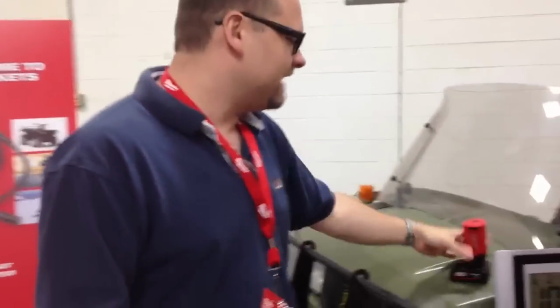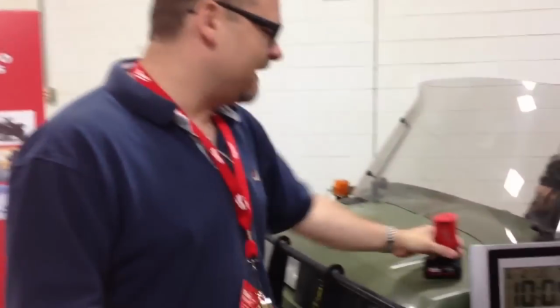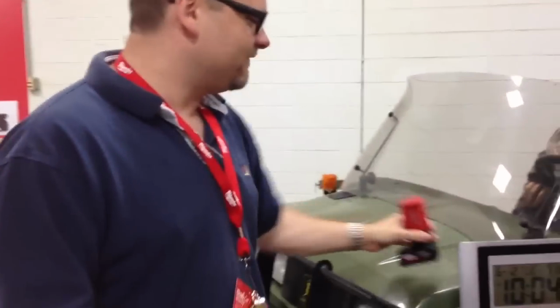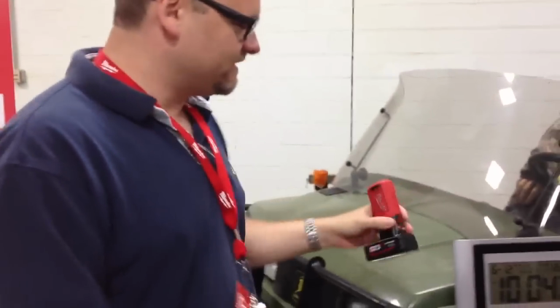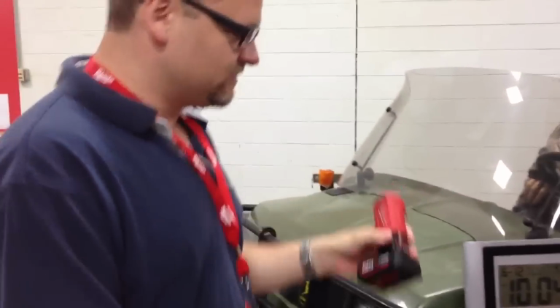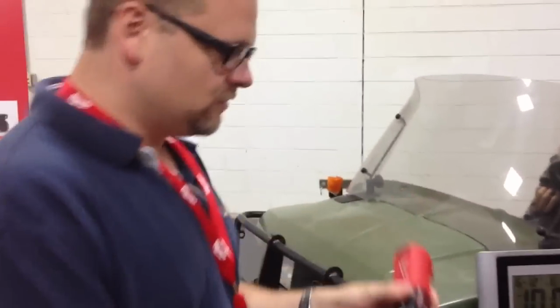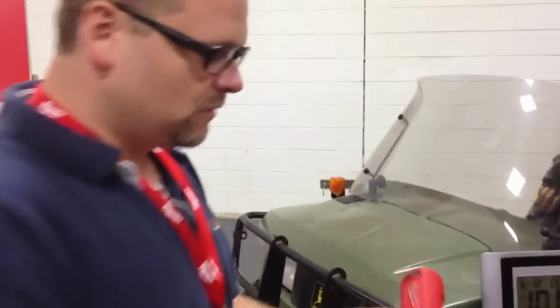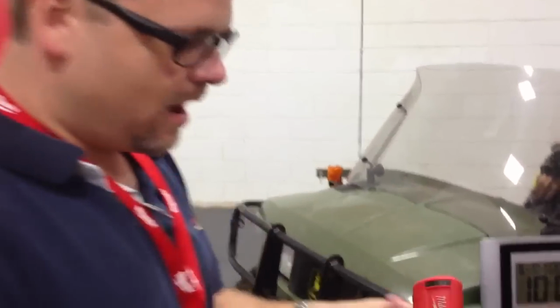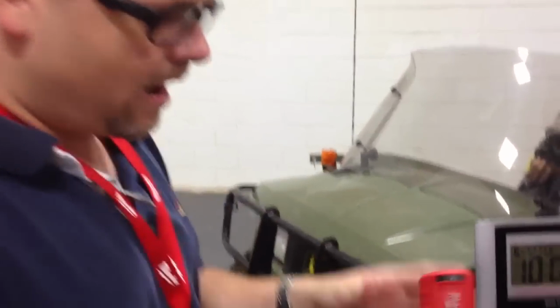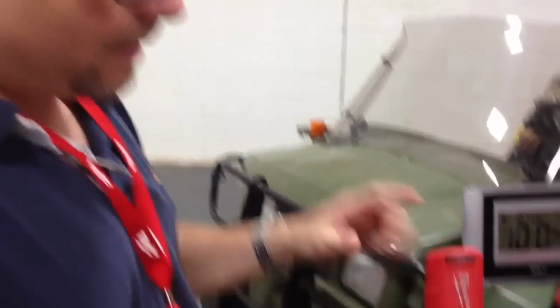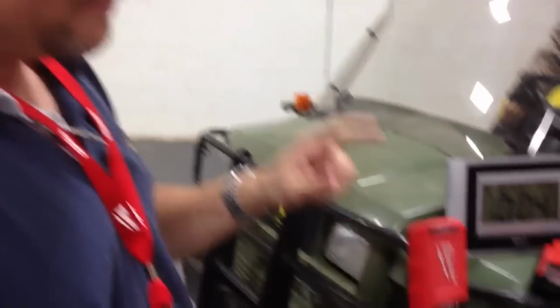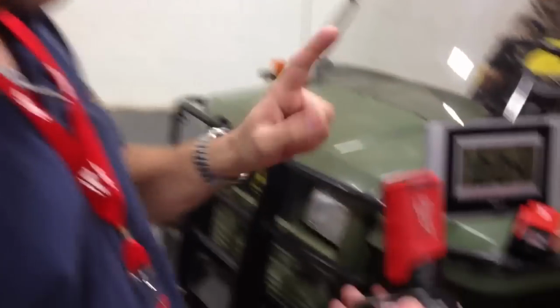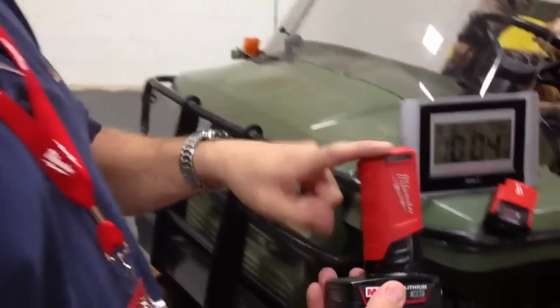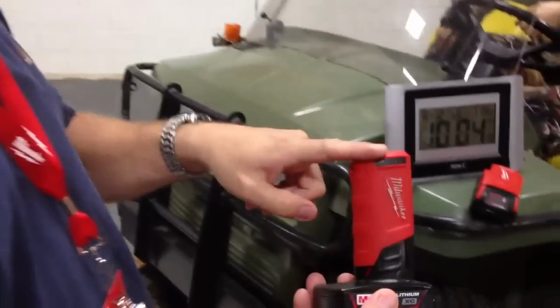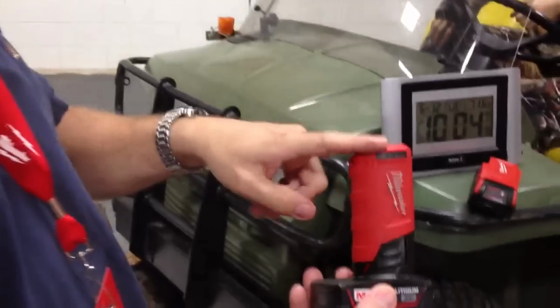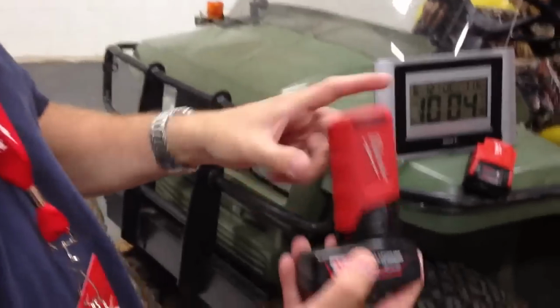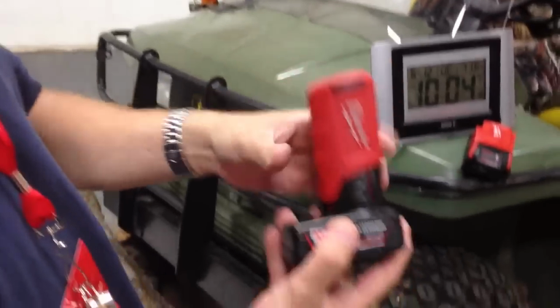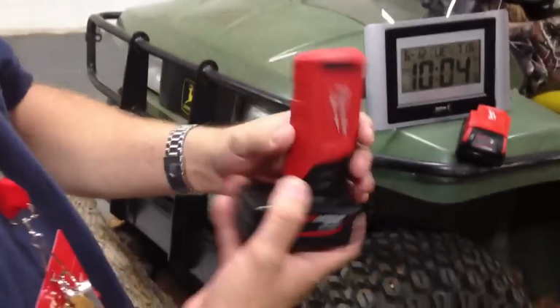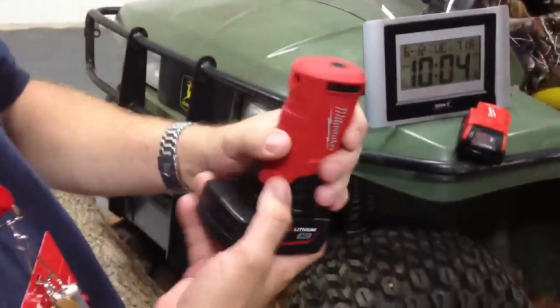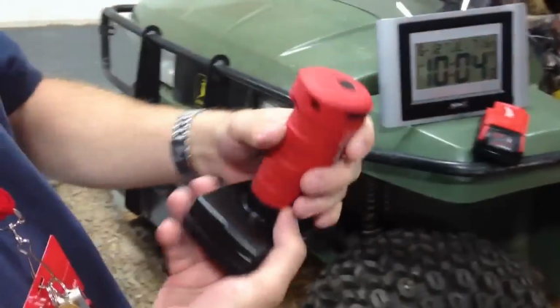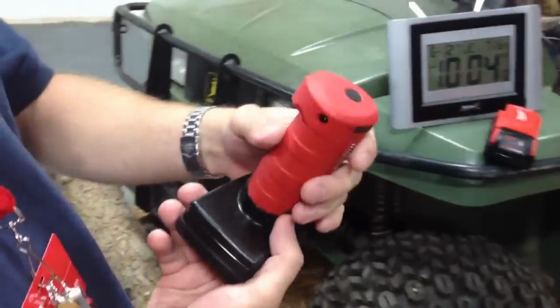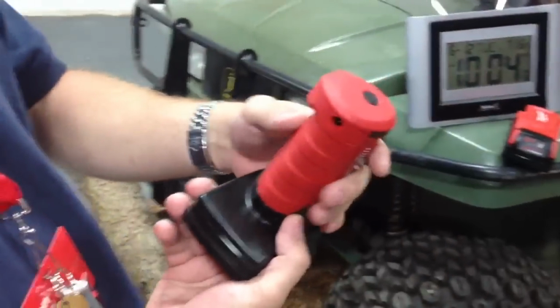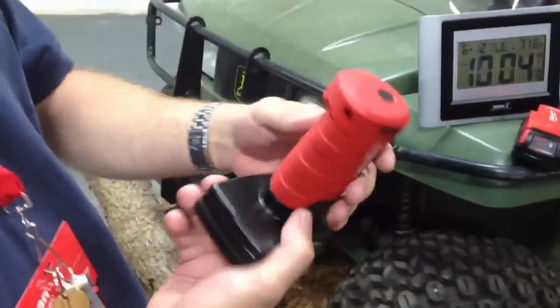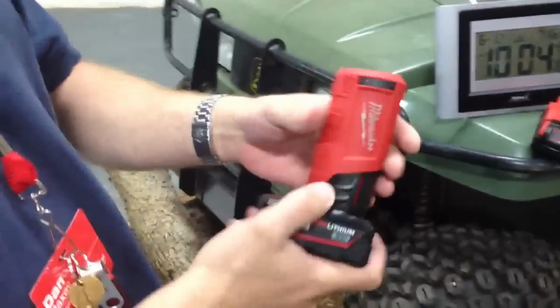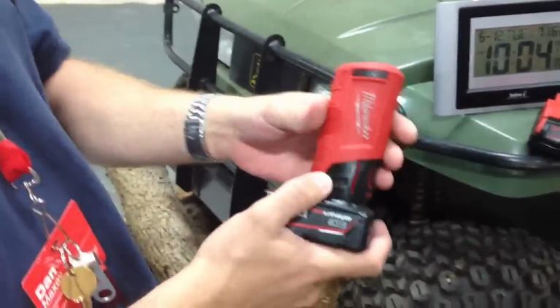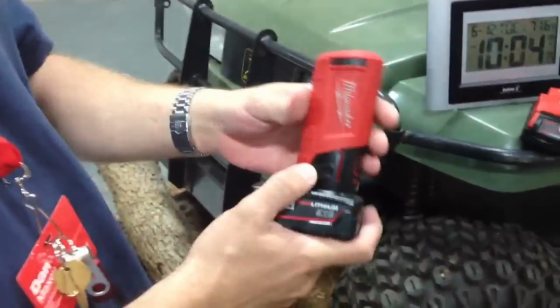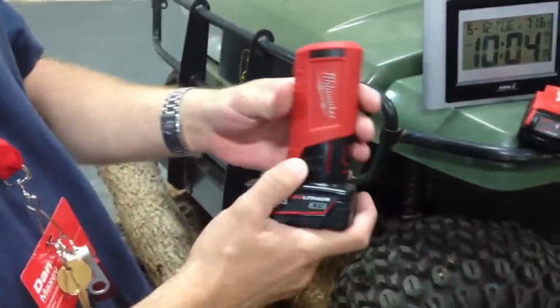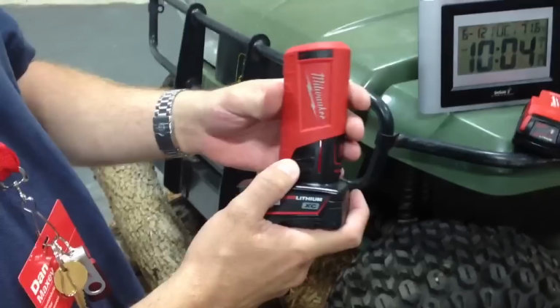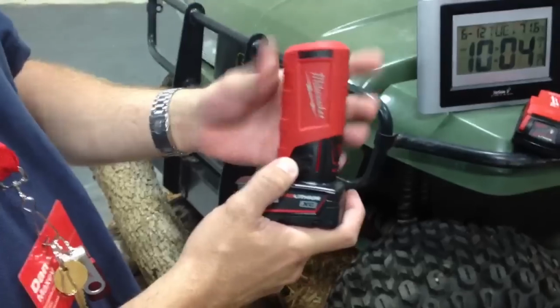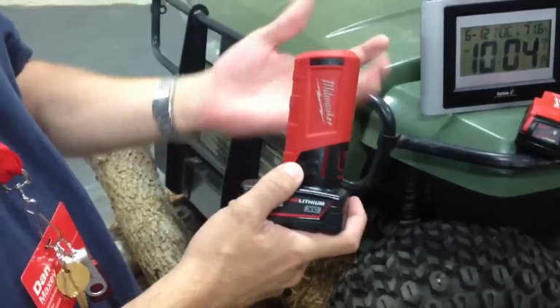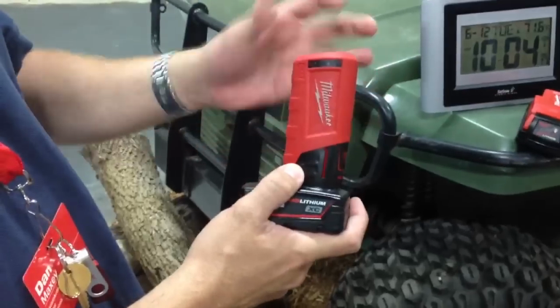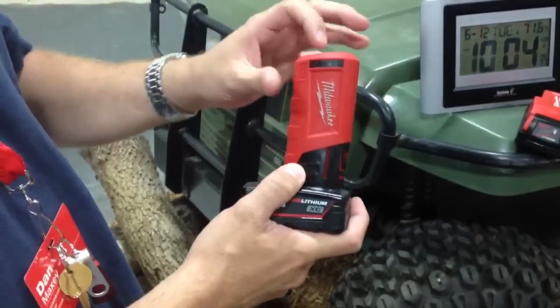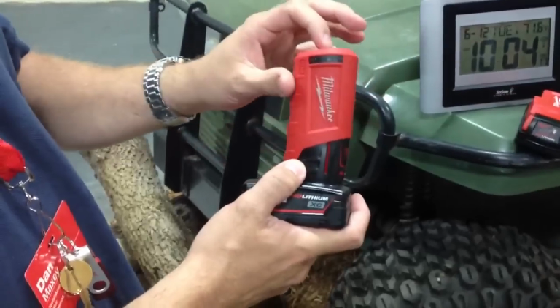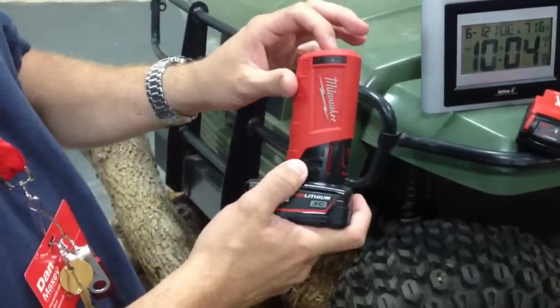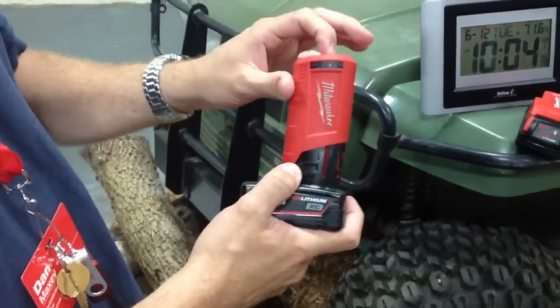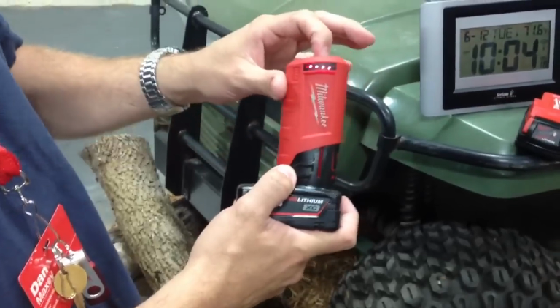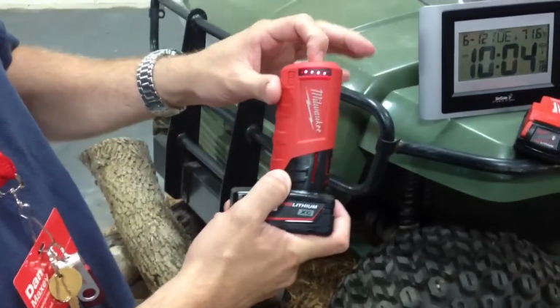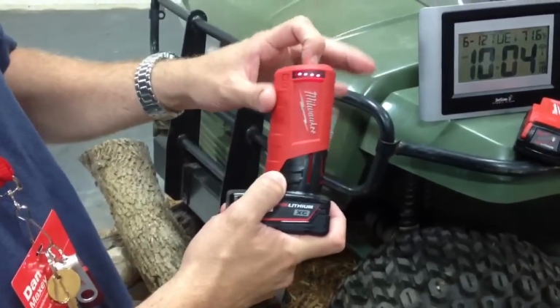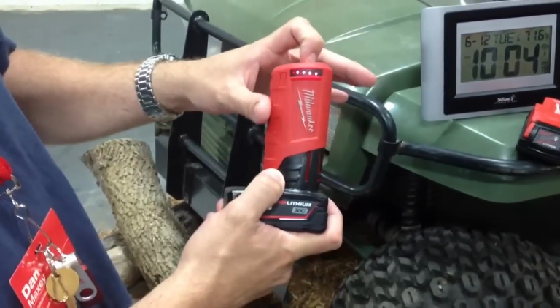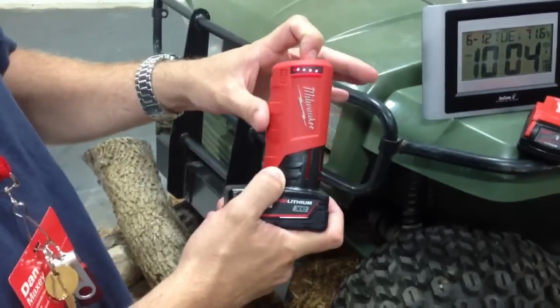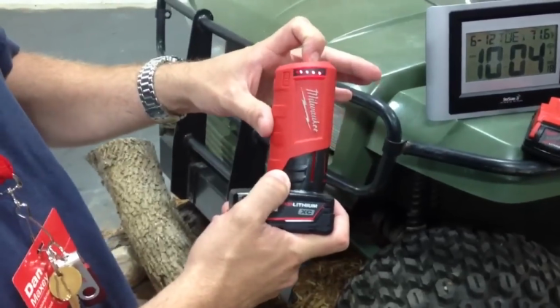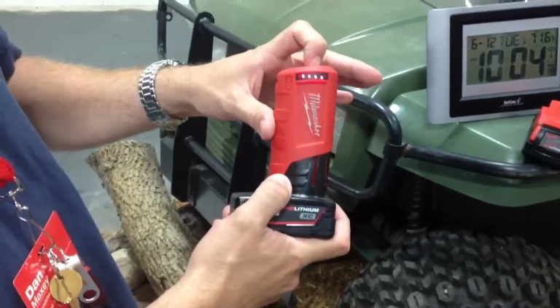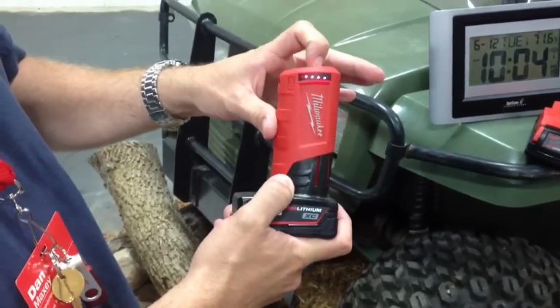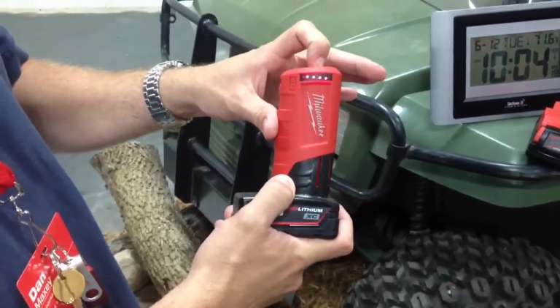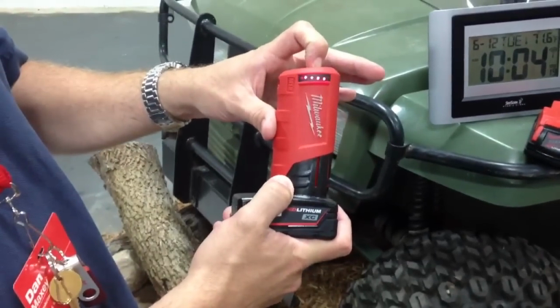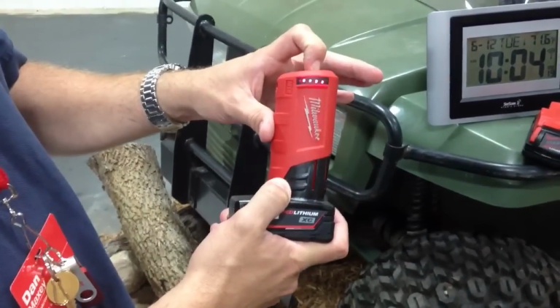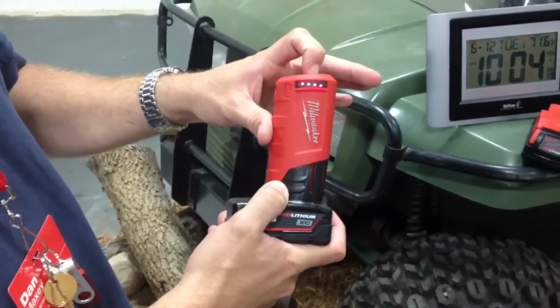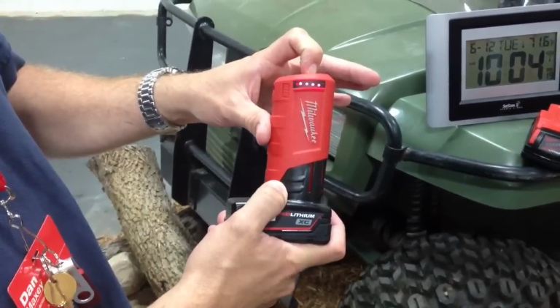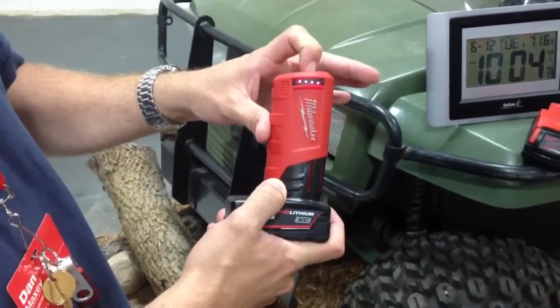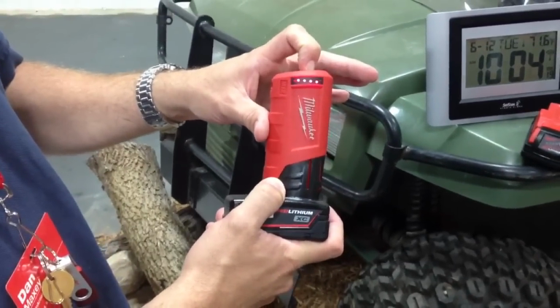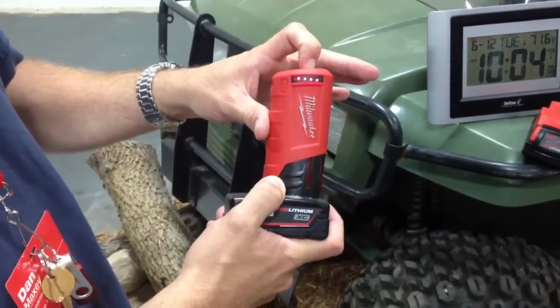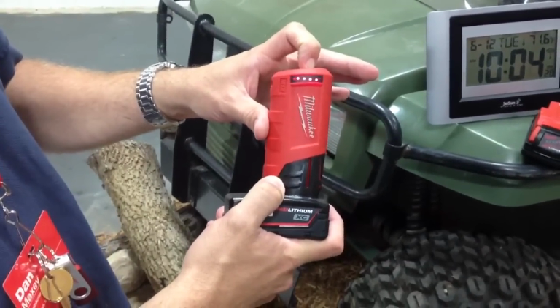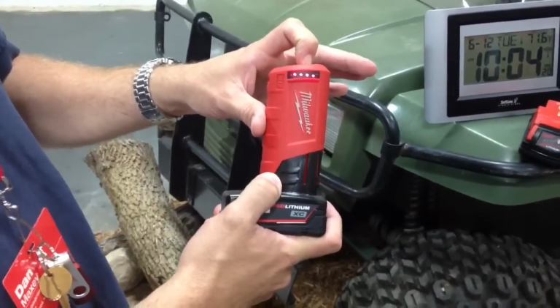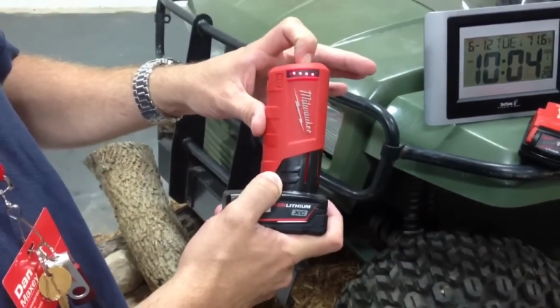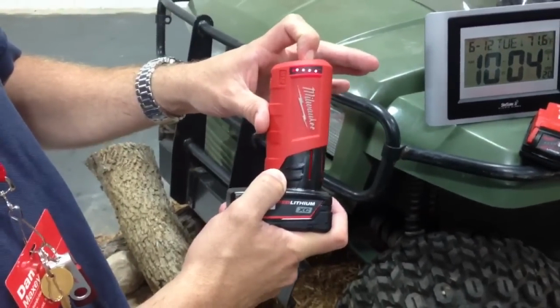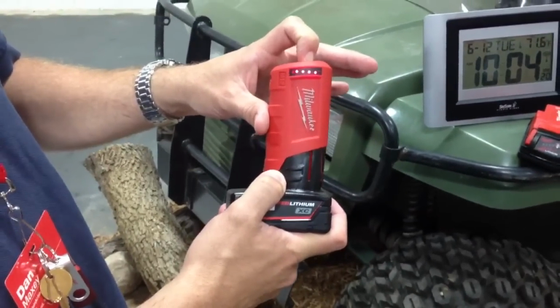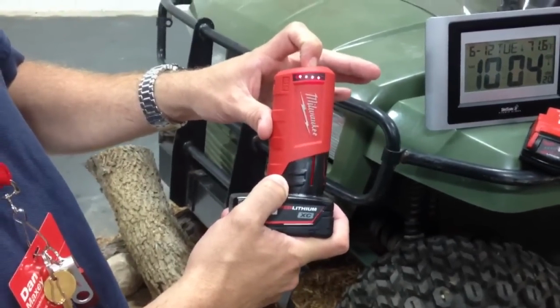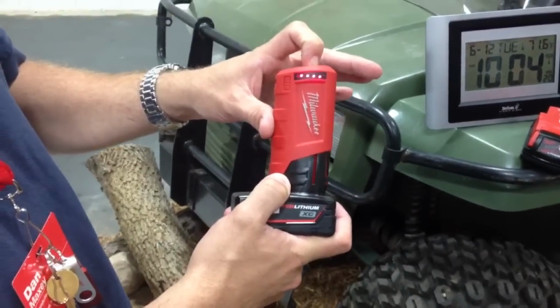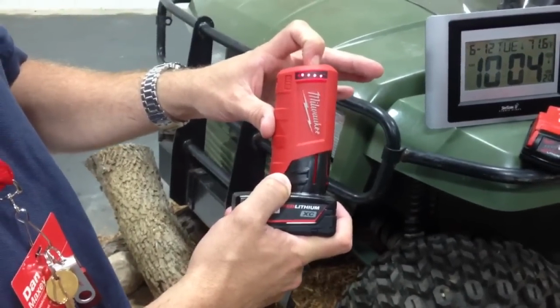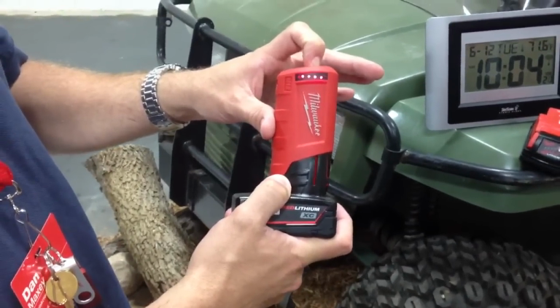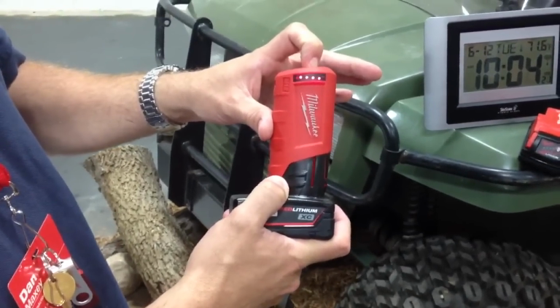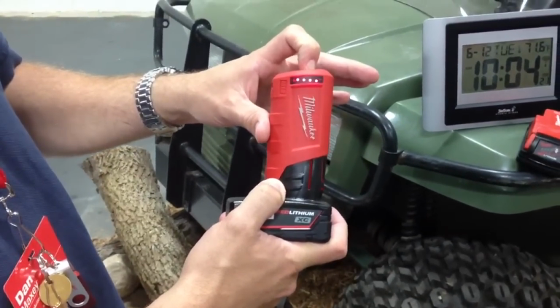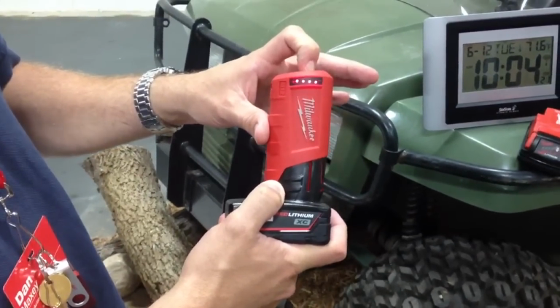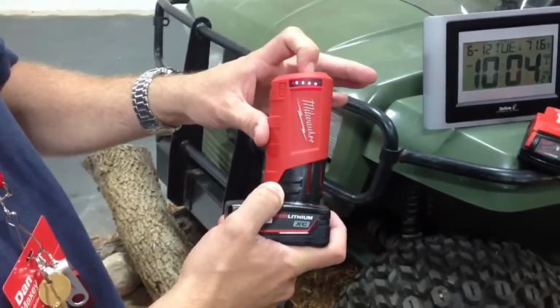They have these new battery pack holders, and they actually have fuel status gauges on them, which works out really well.